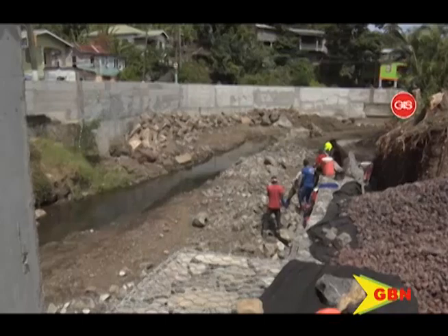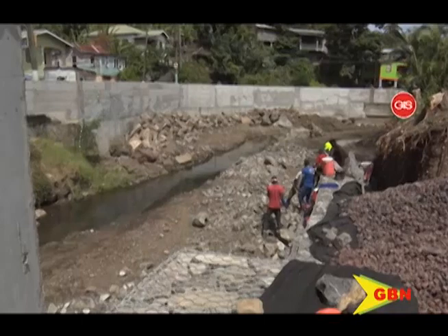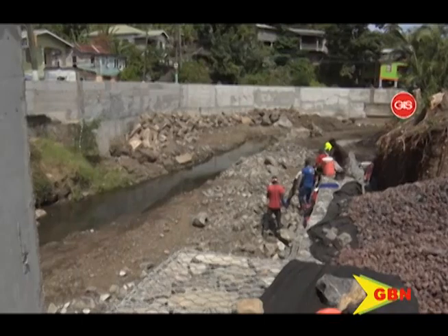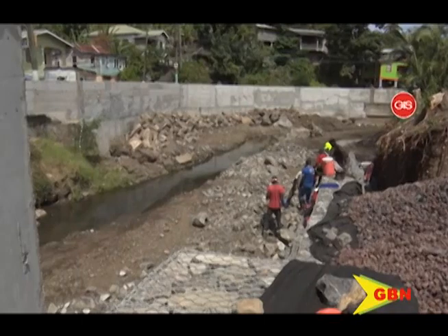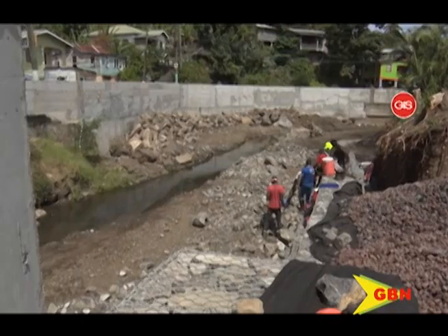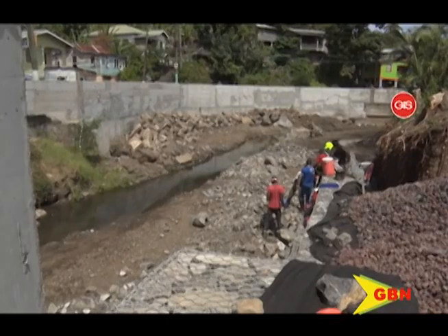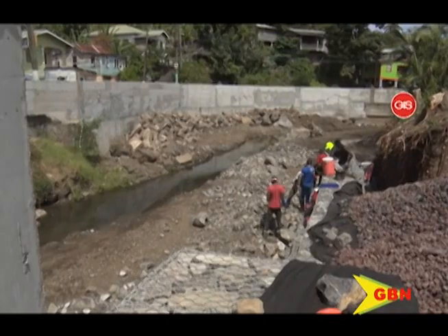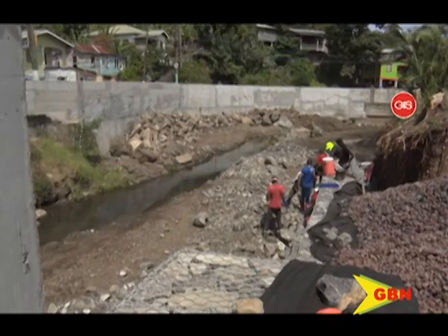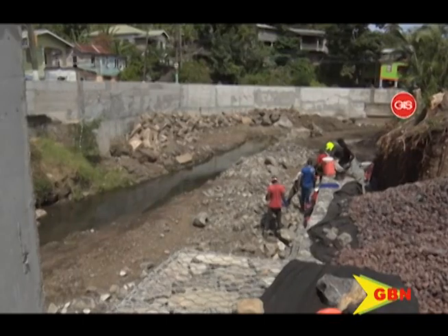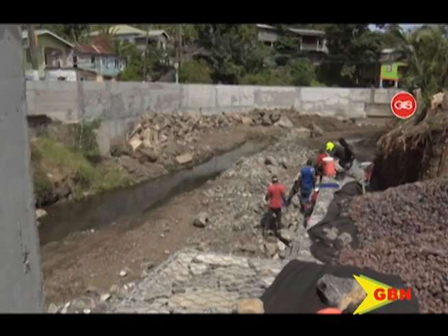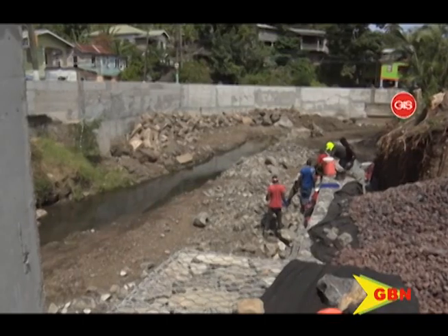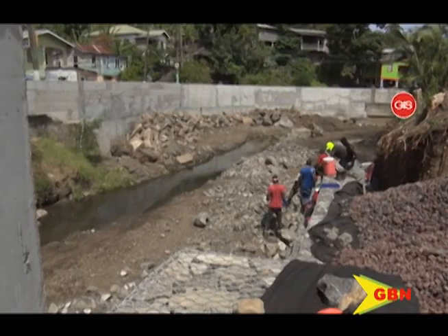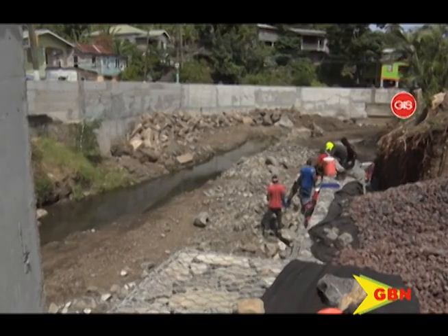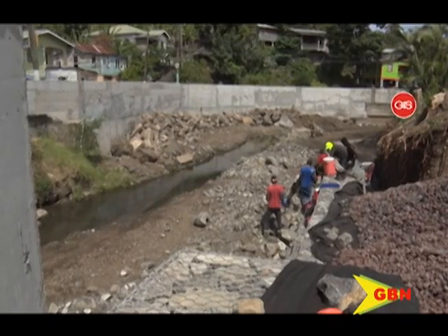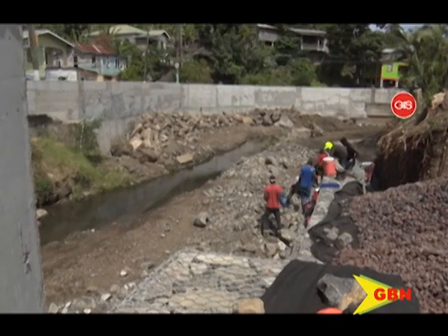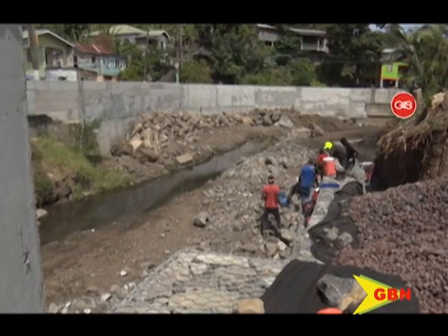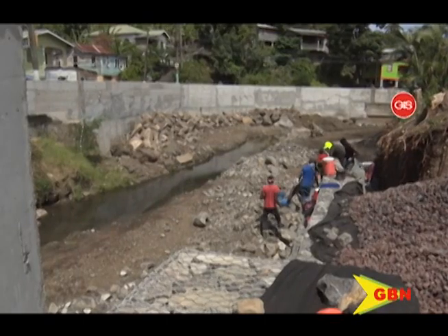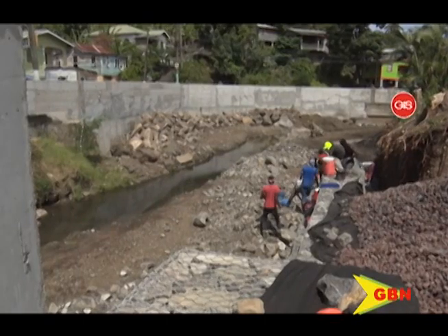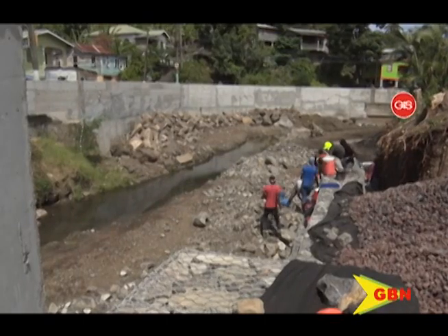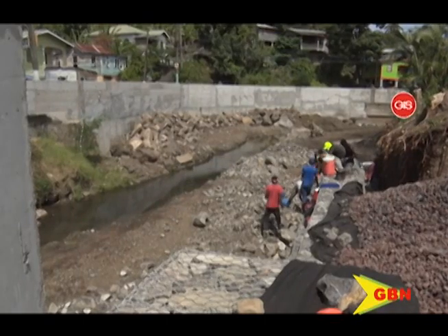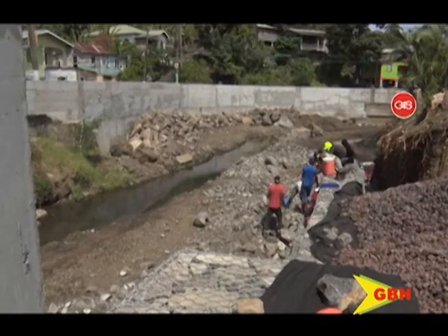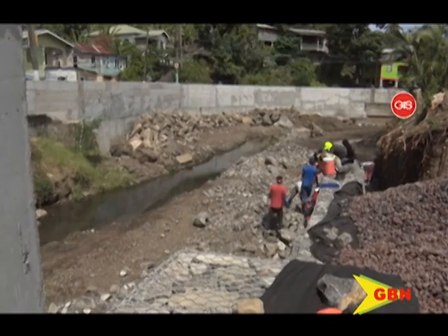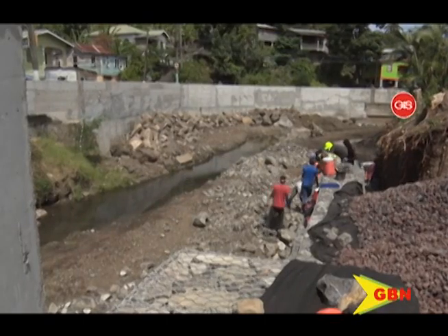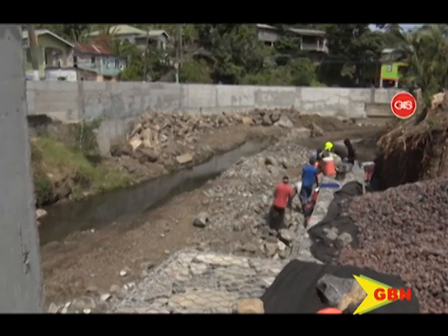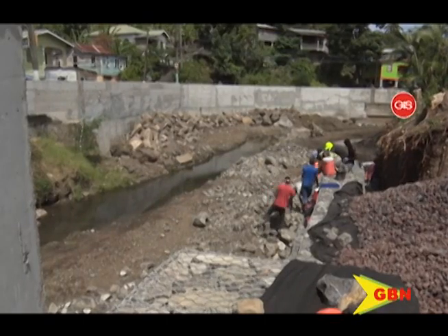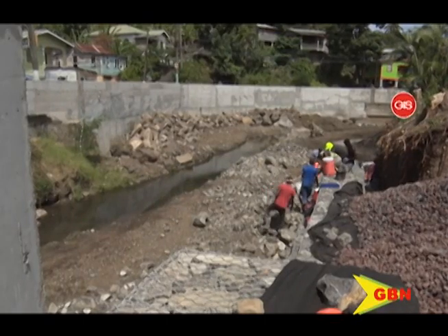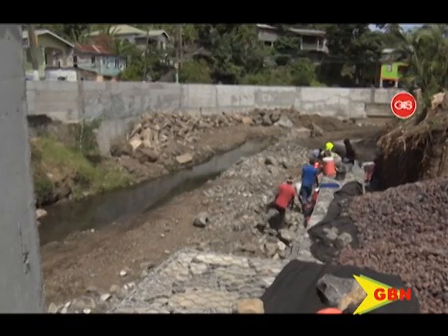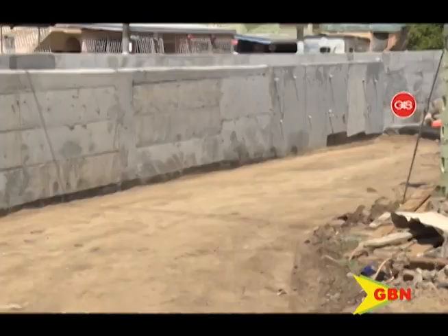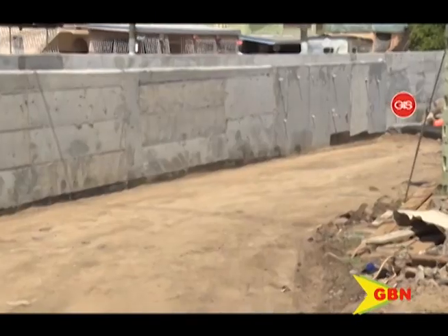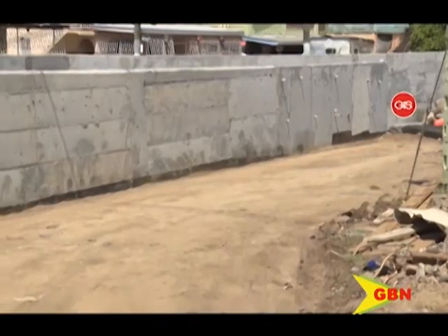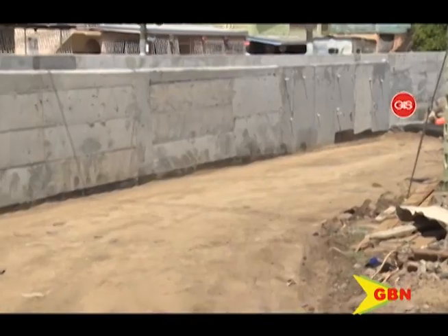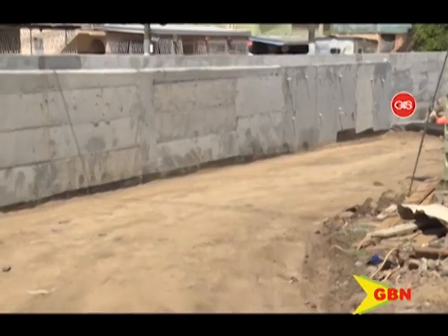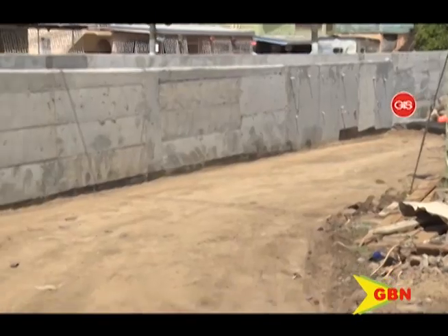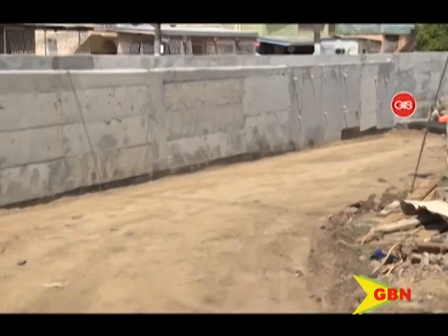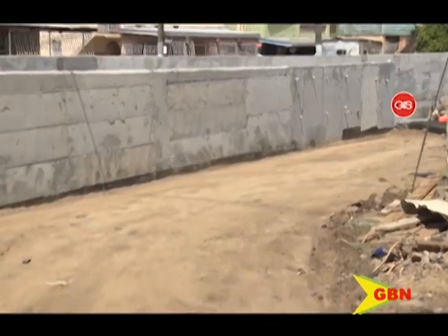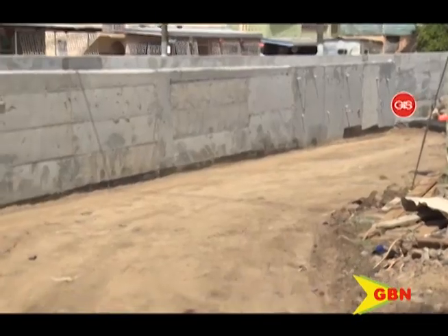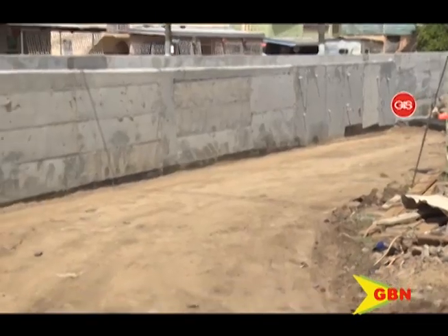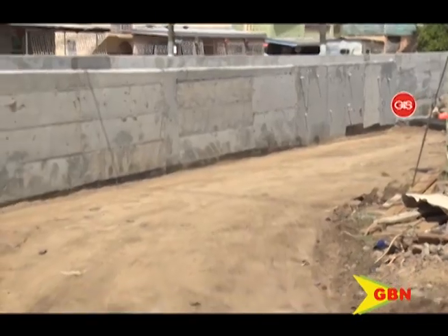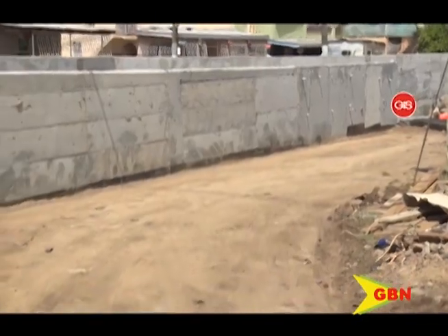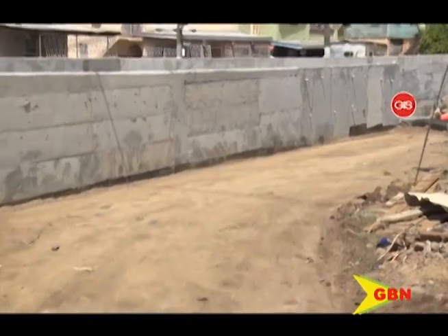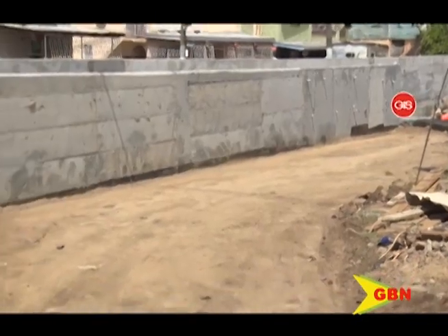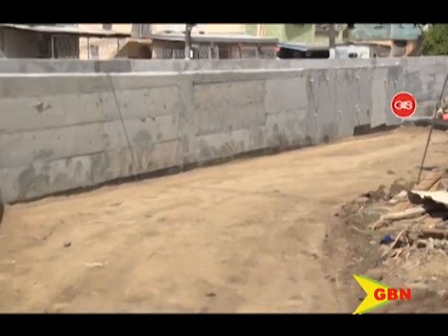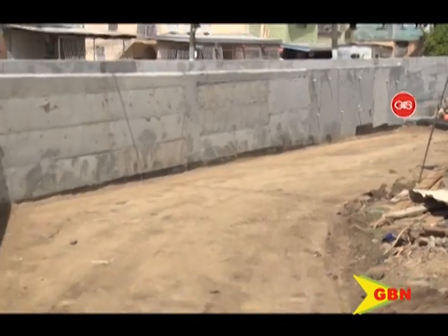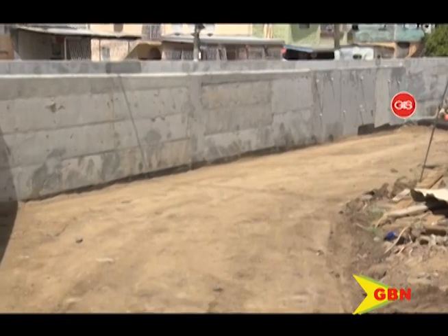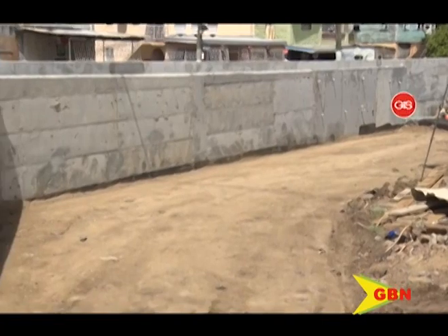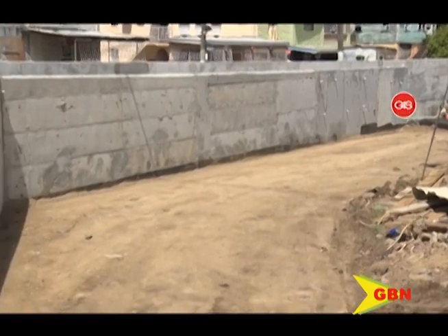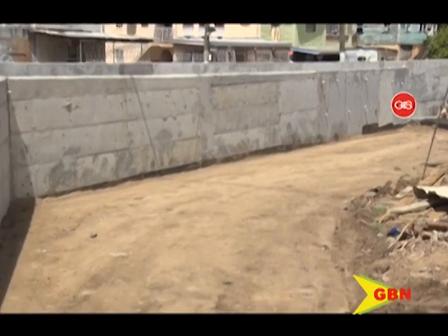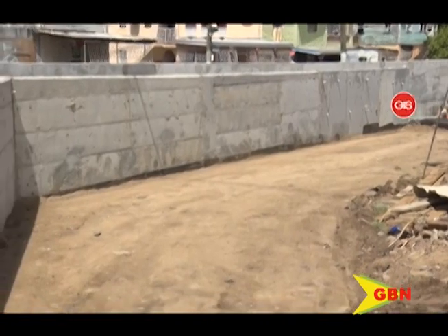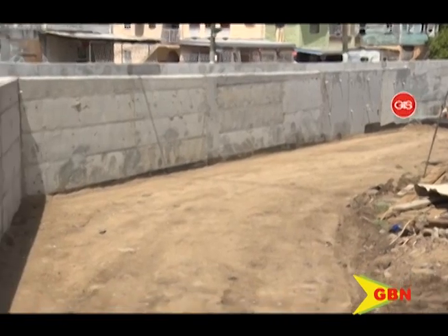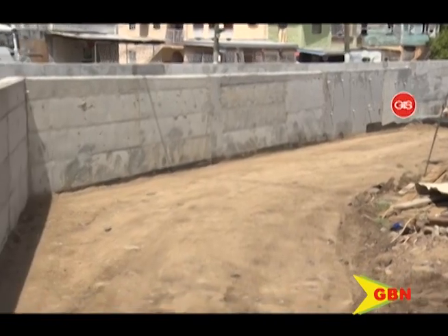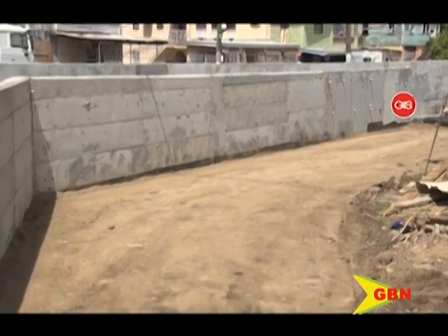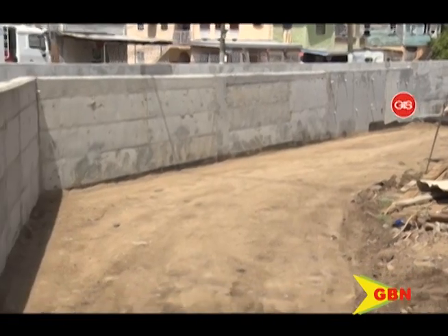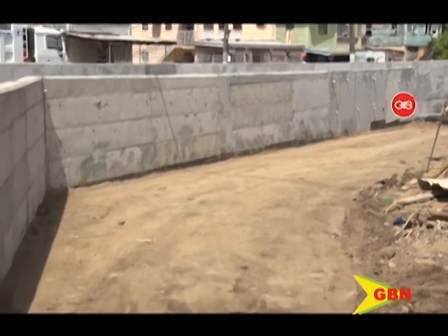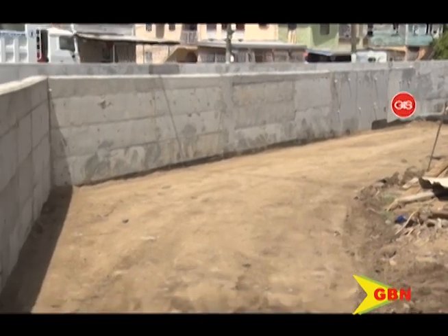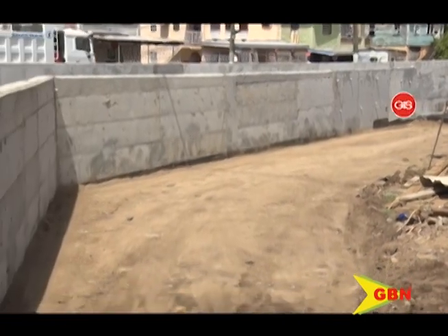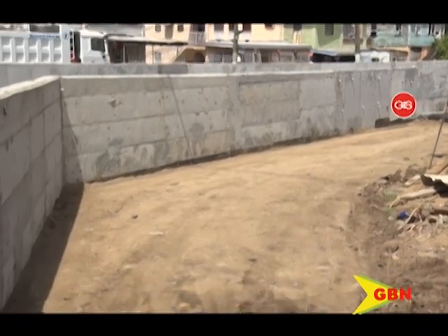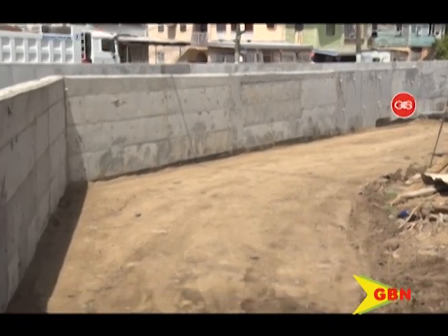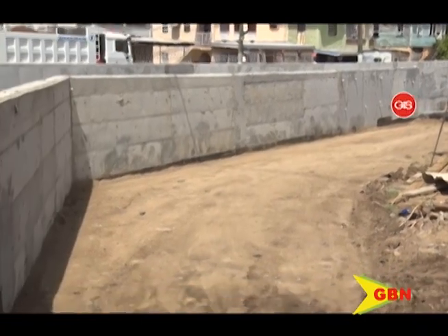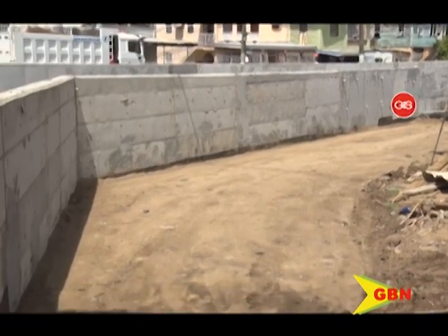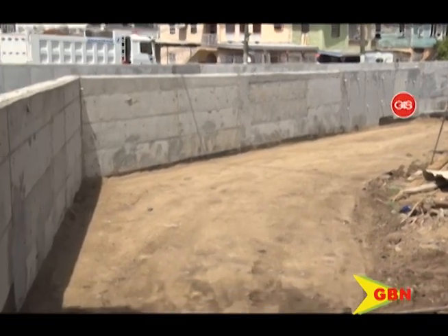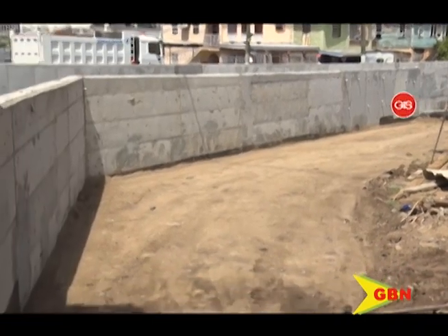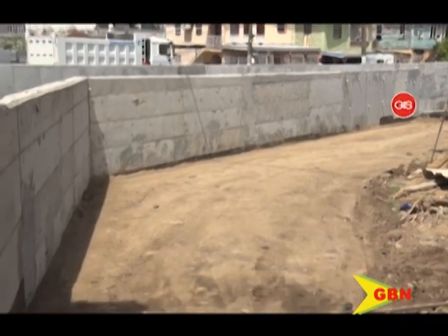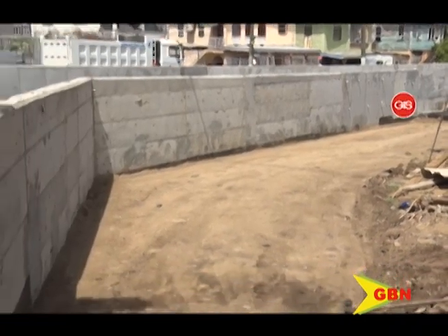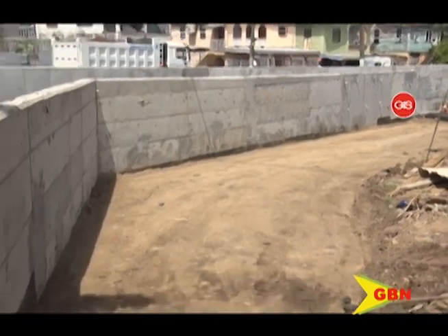With just about 11% of the work to go, it is anticipated that by the middle of June the project will be completed.